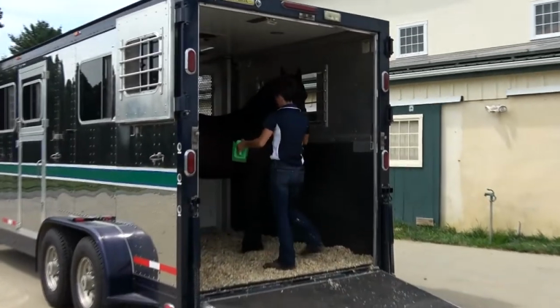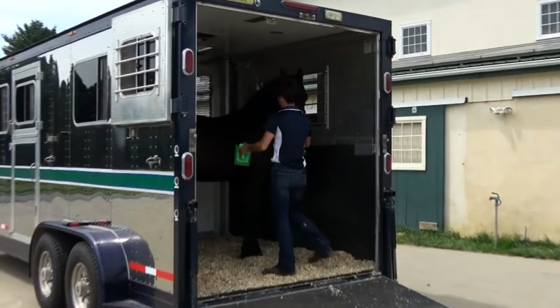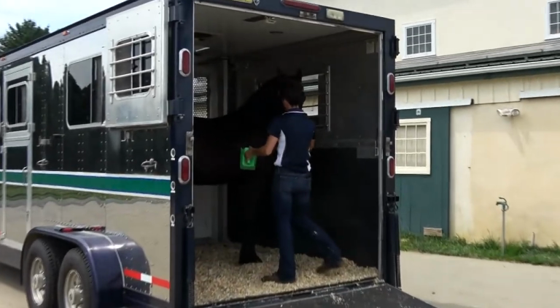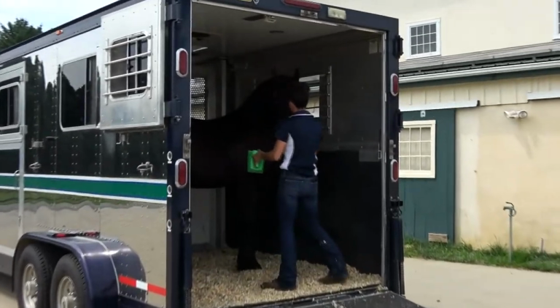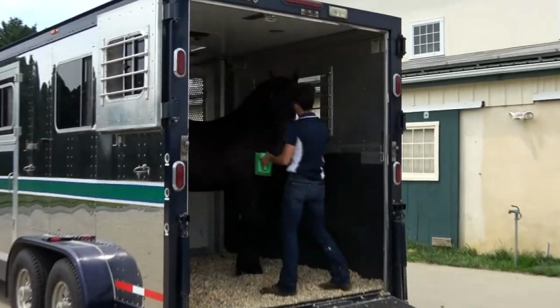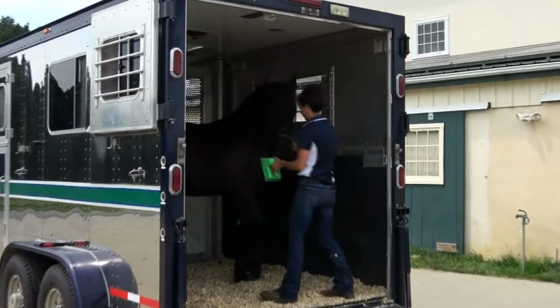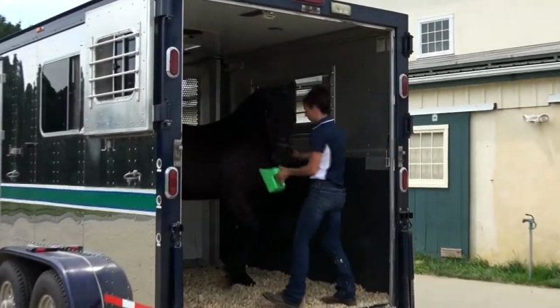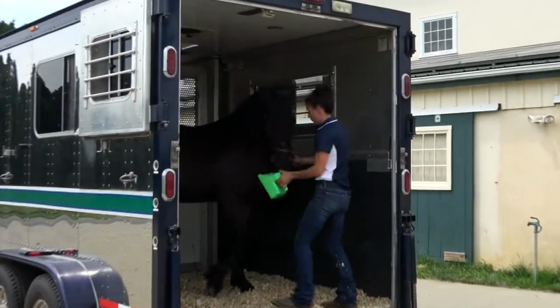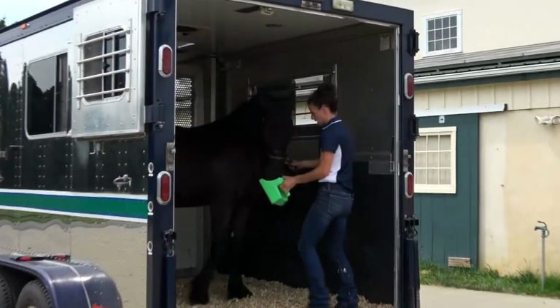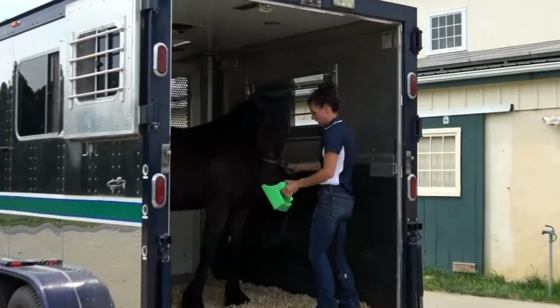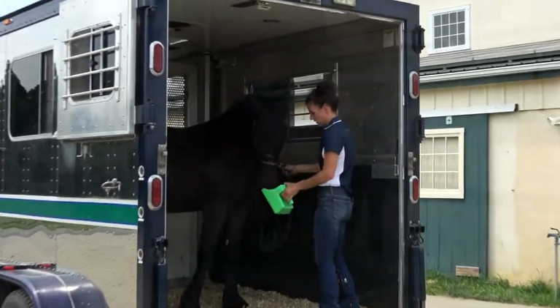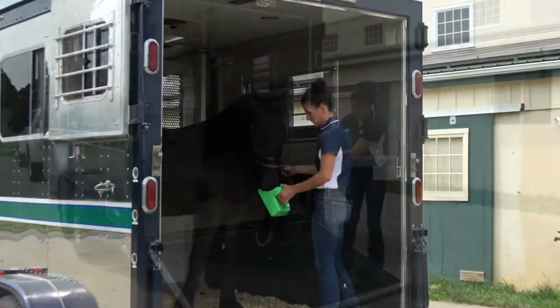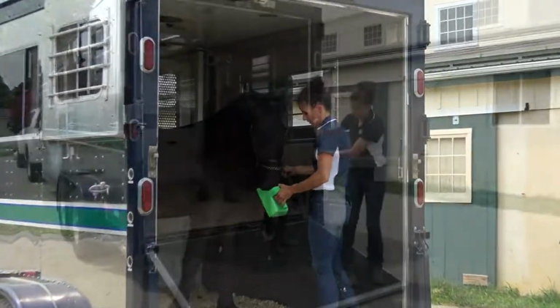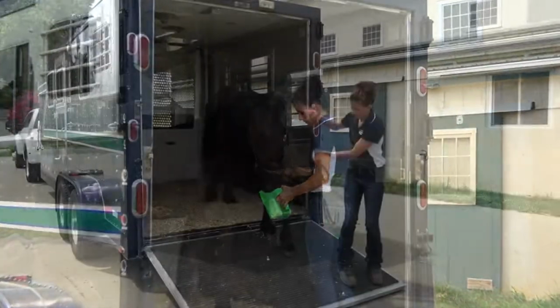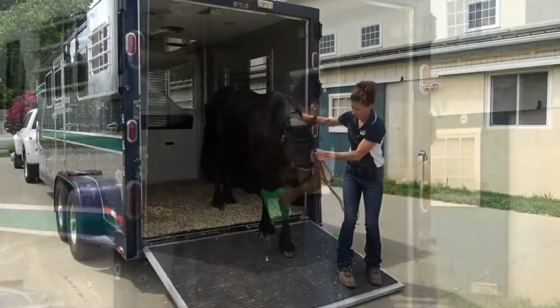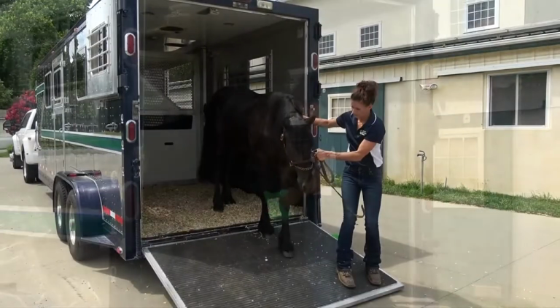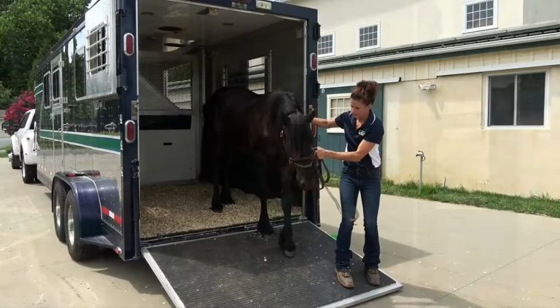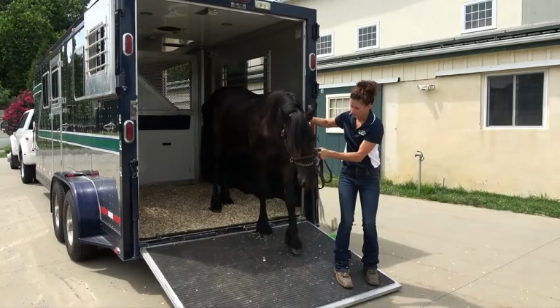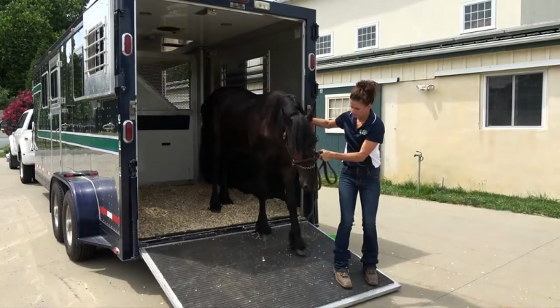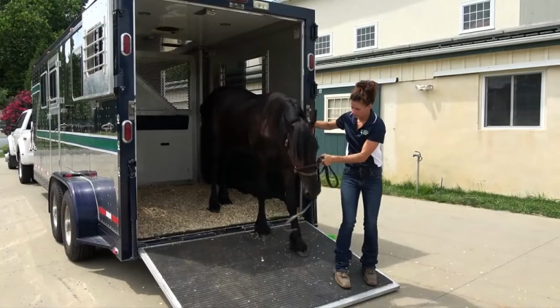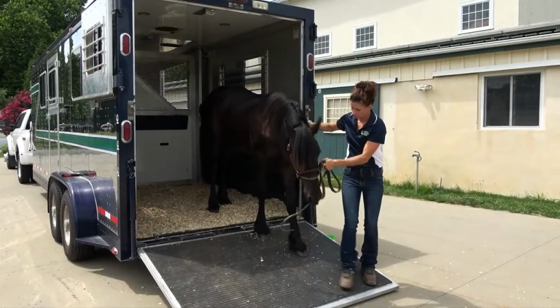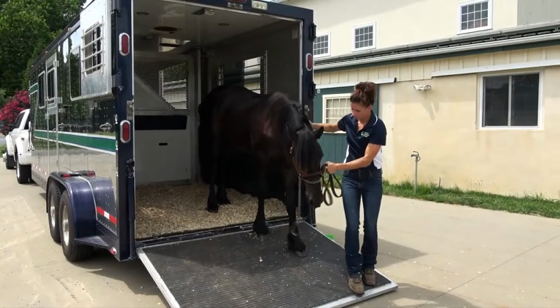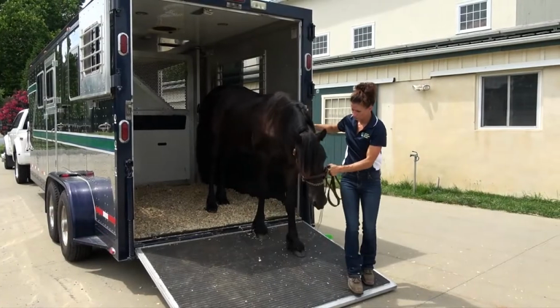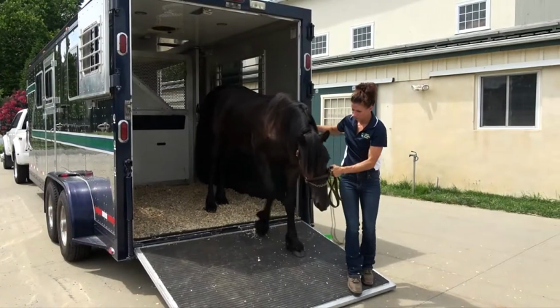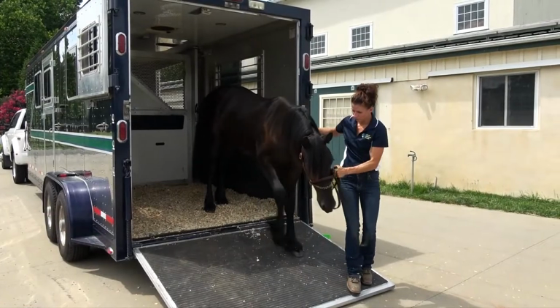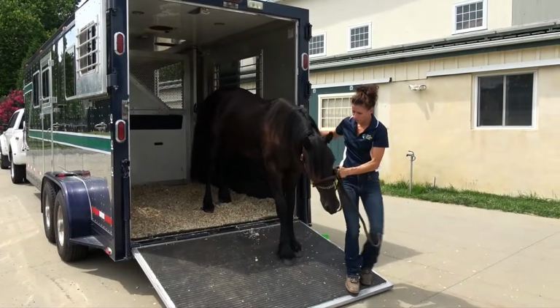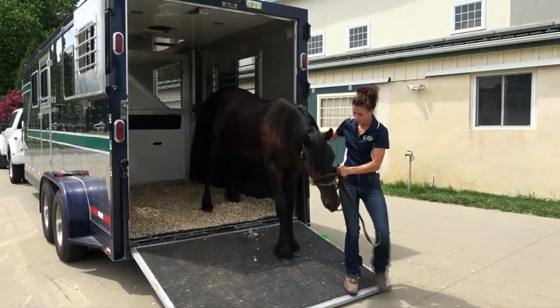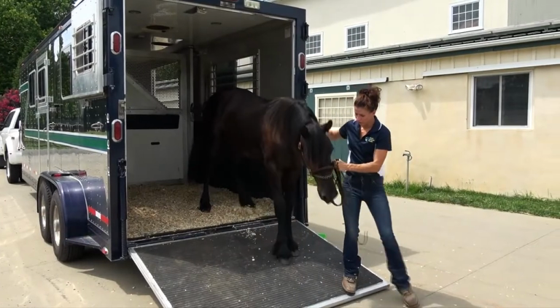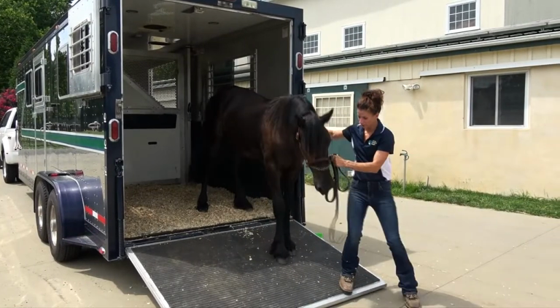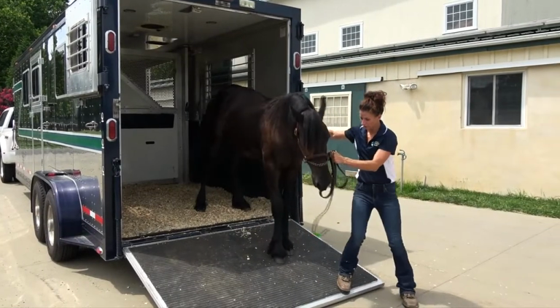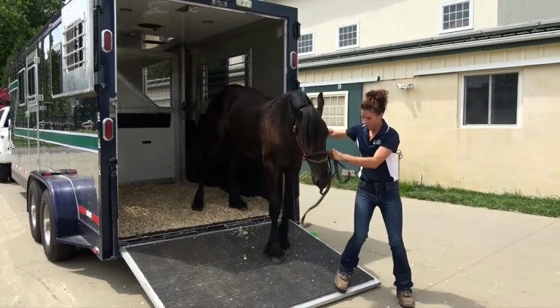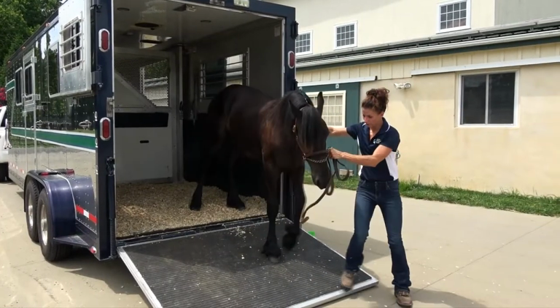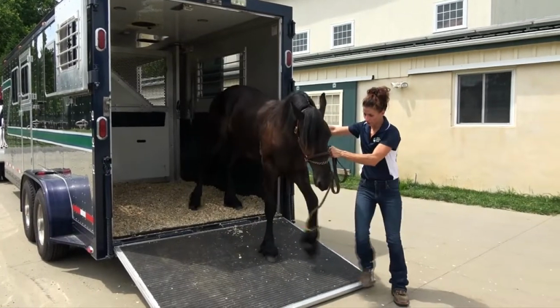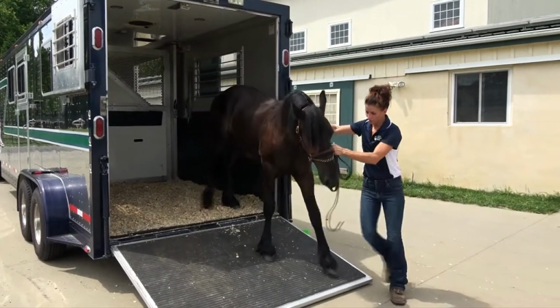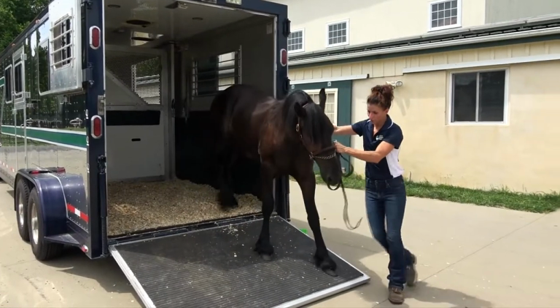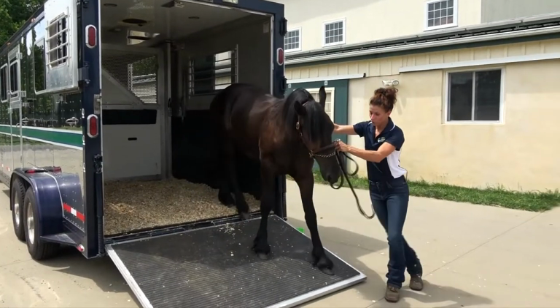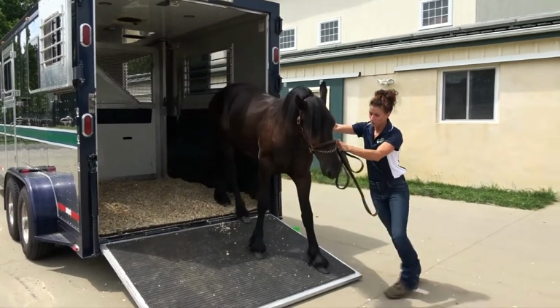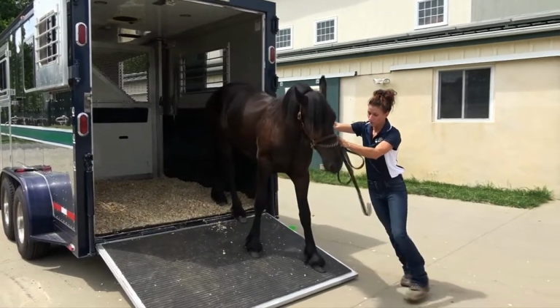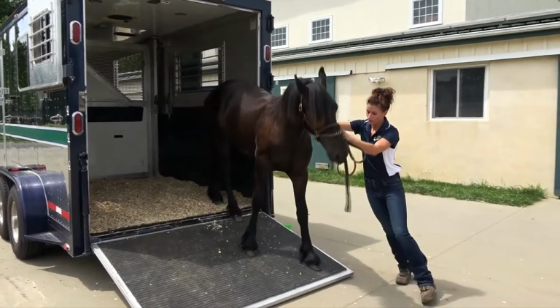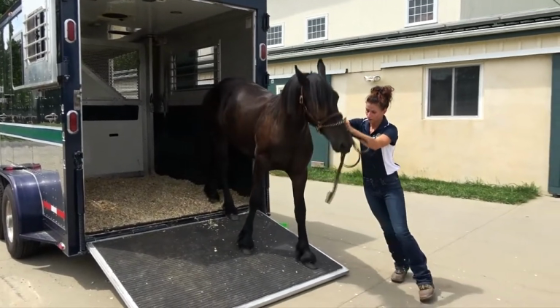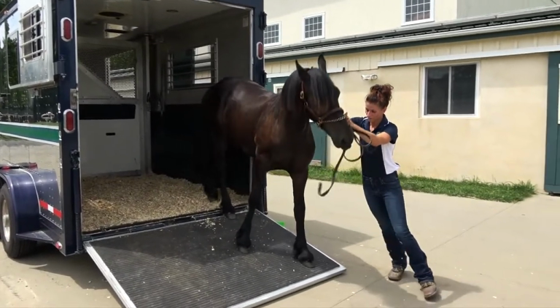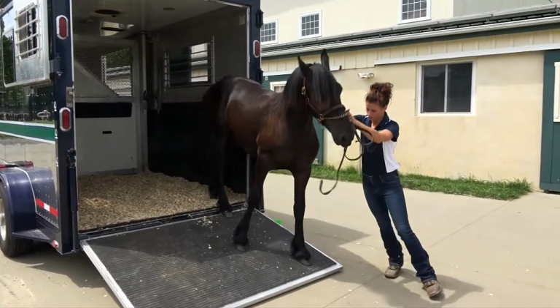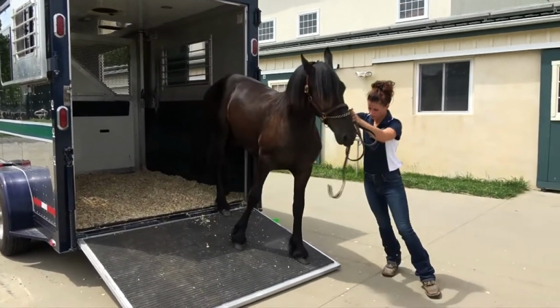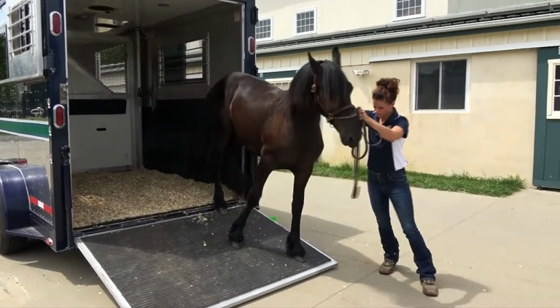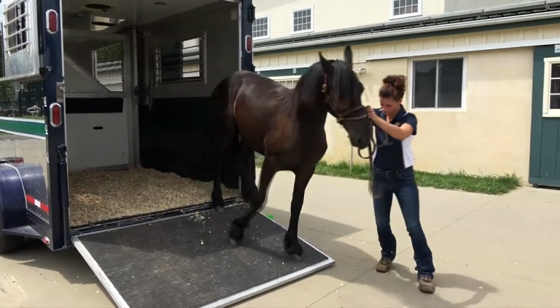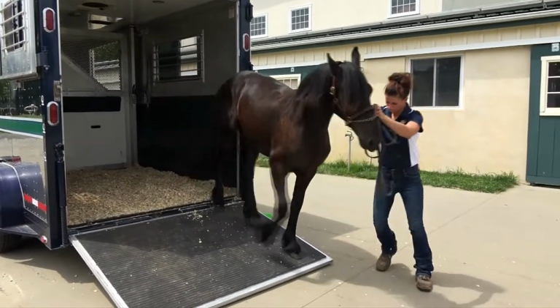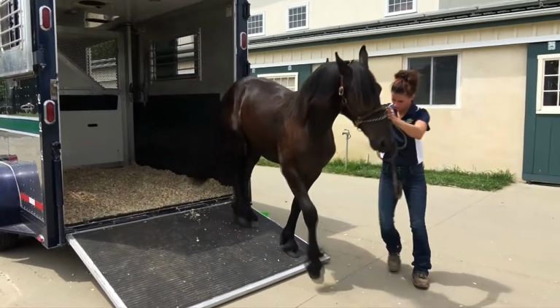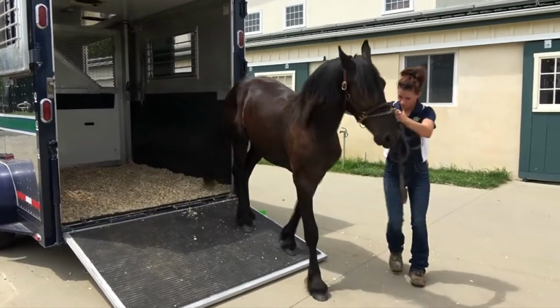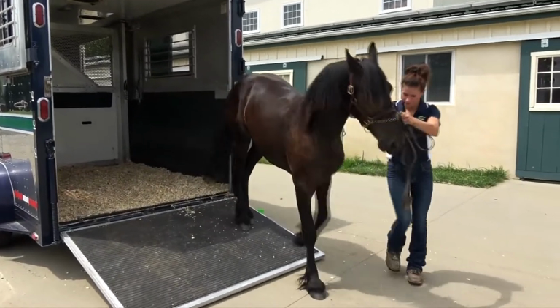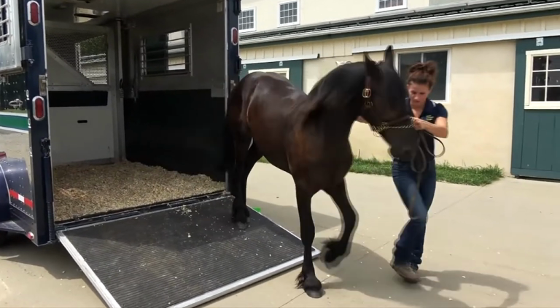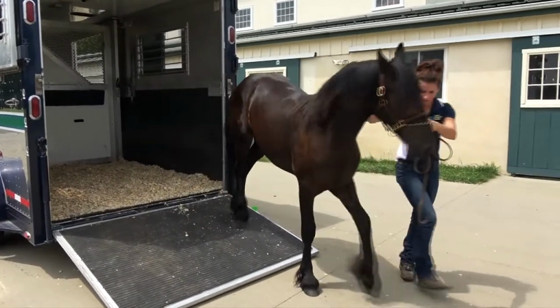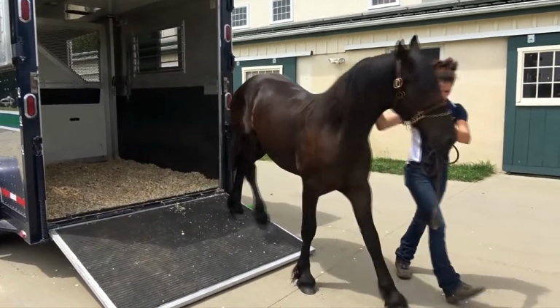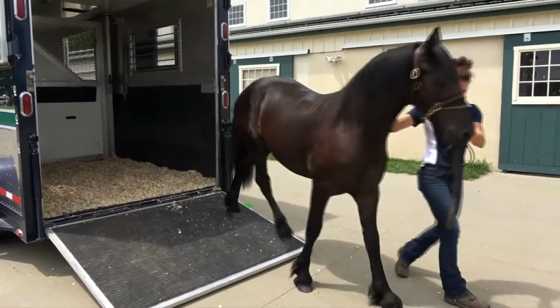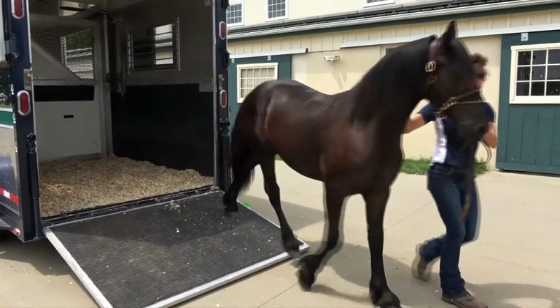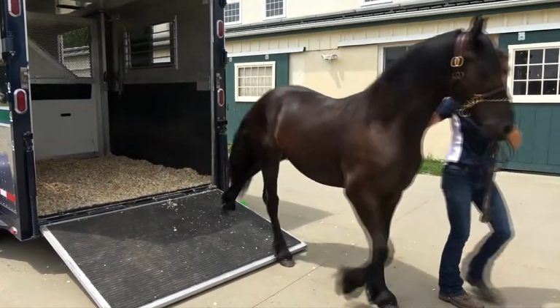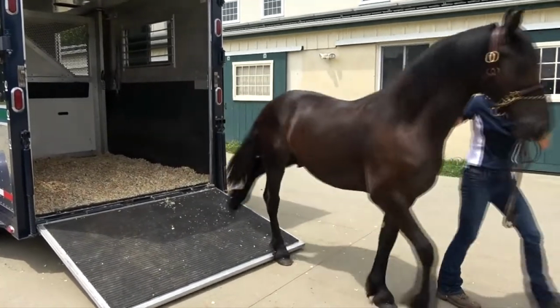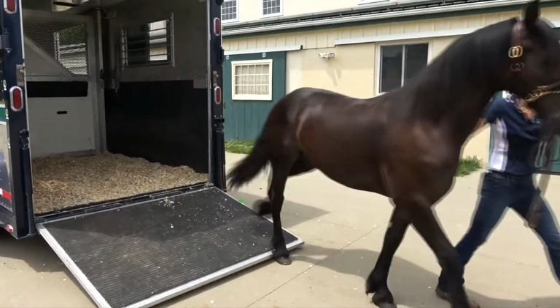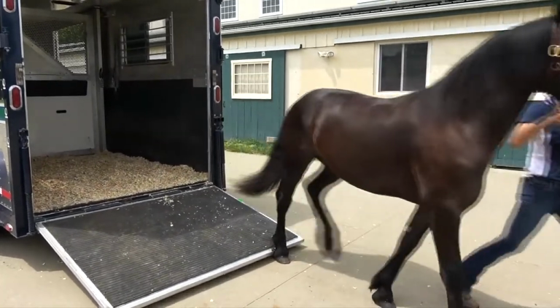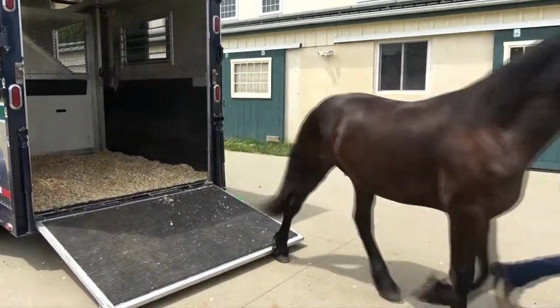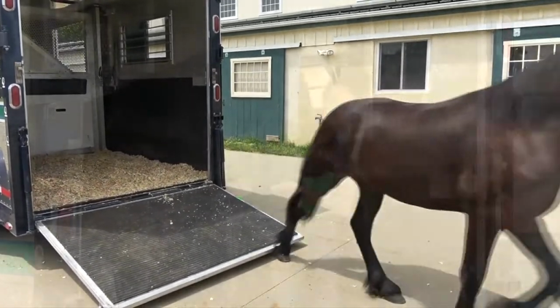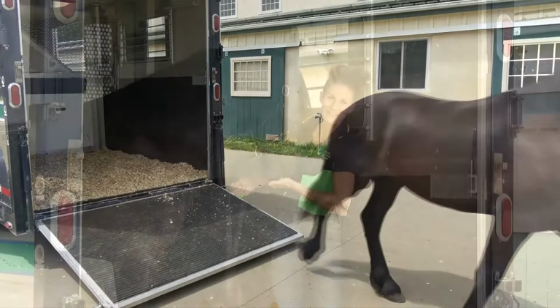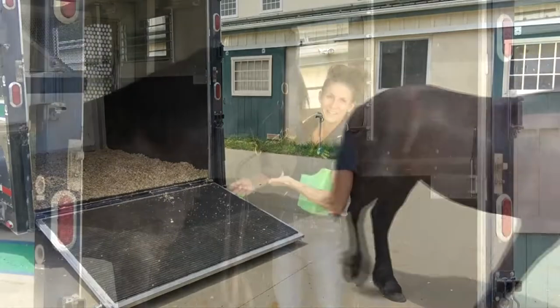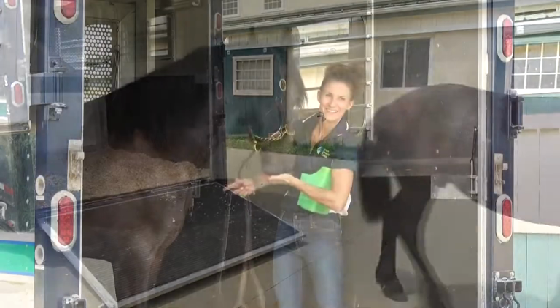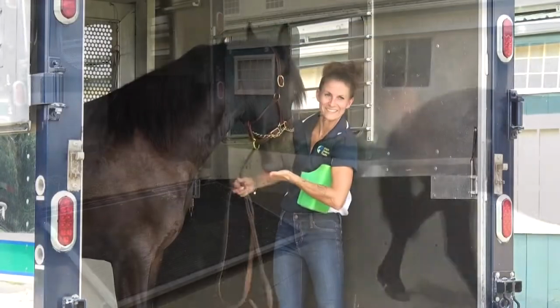Practice makes perfect. Give yourself and your young horse plenty of time, patience, and practice.